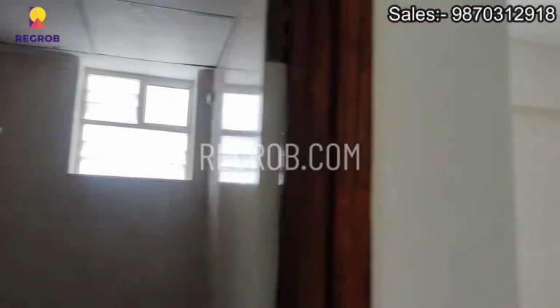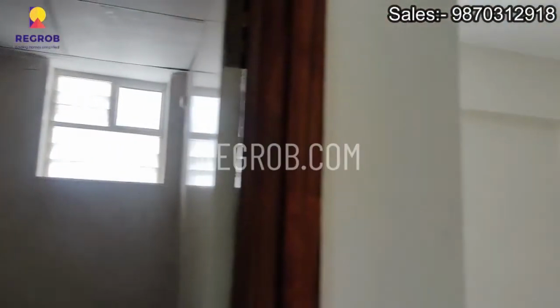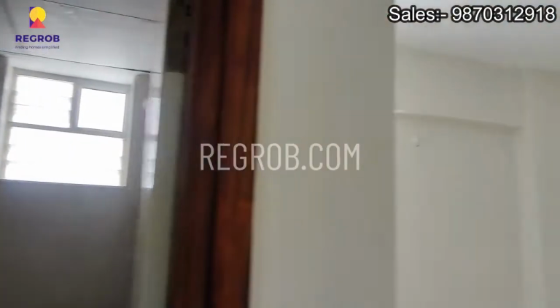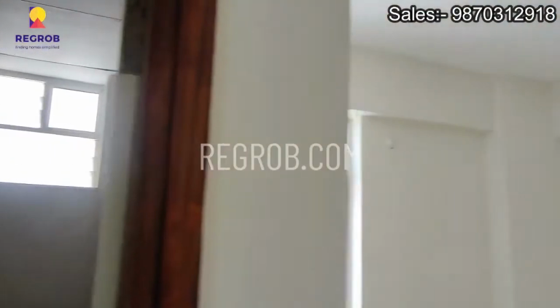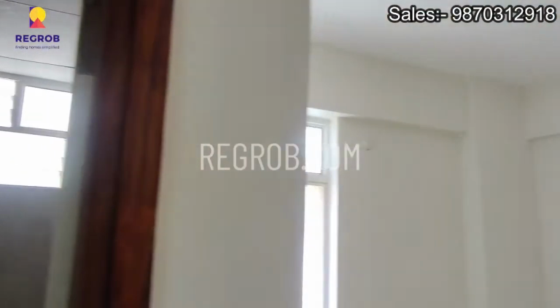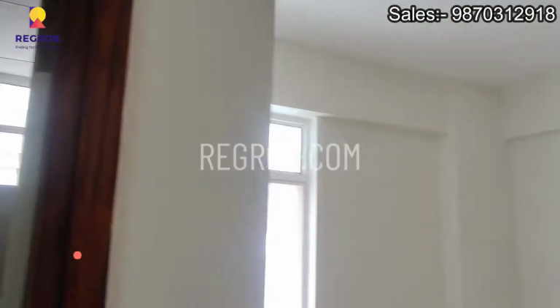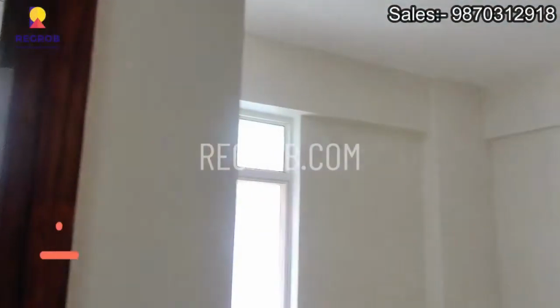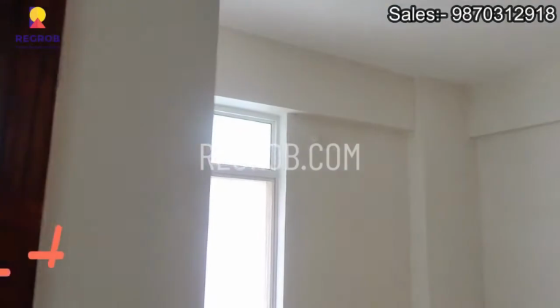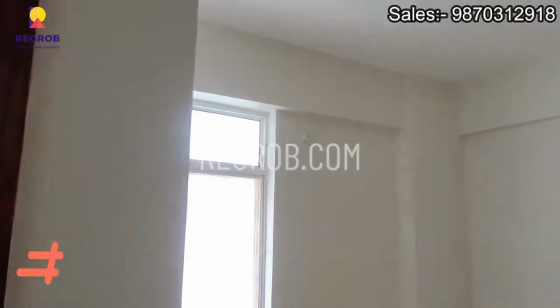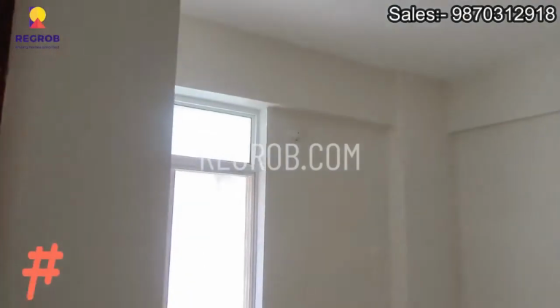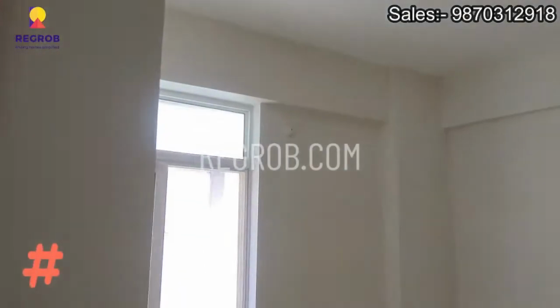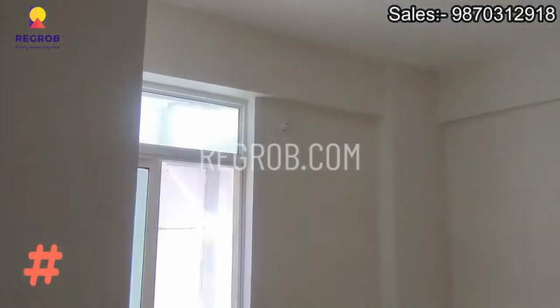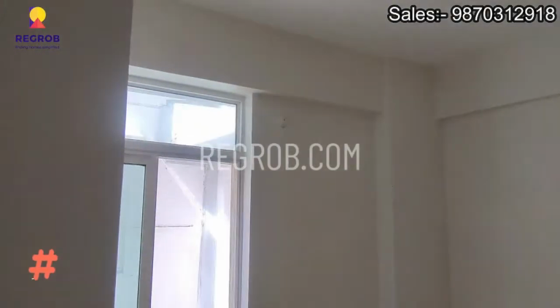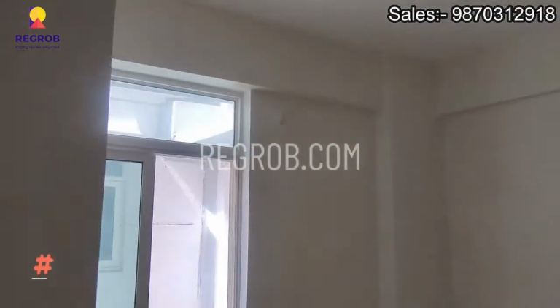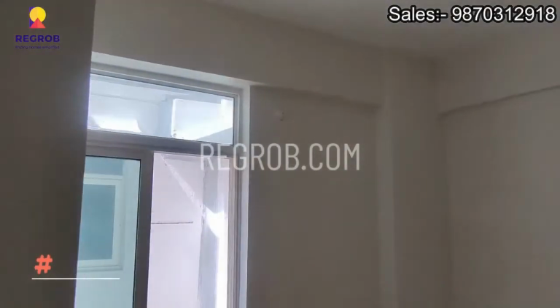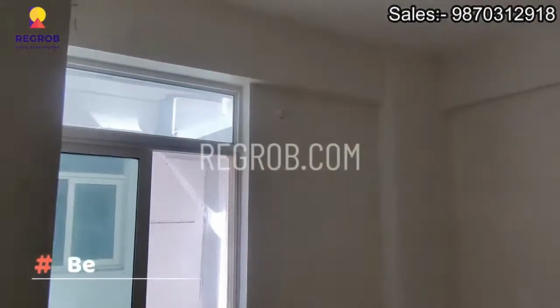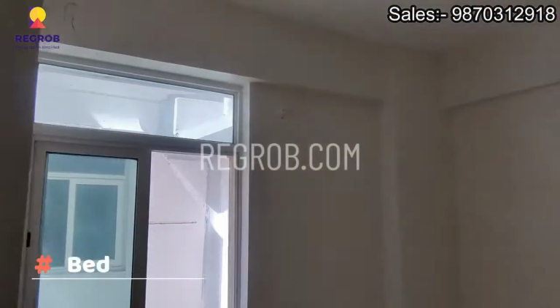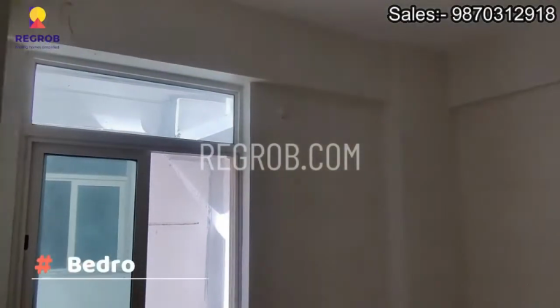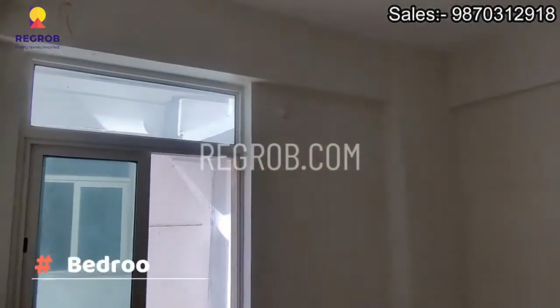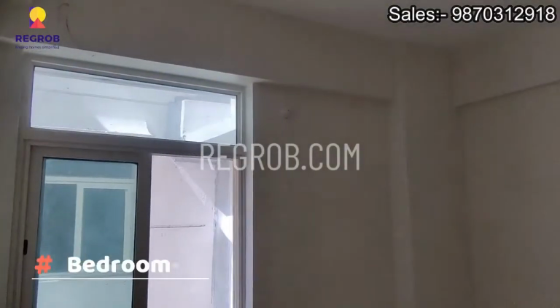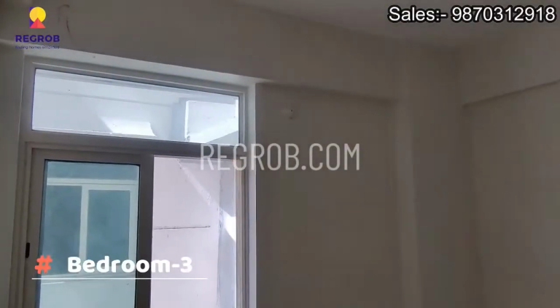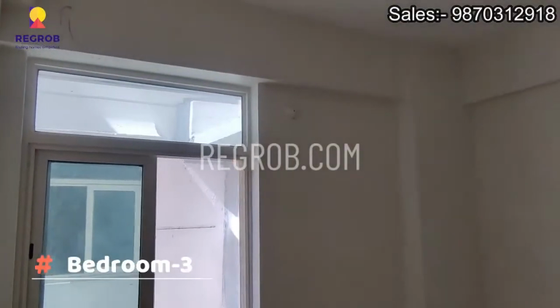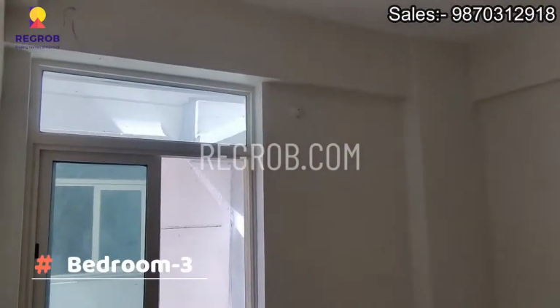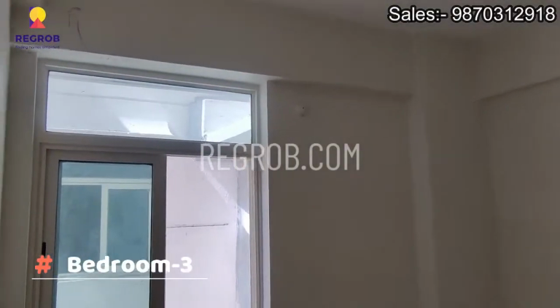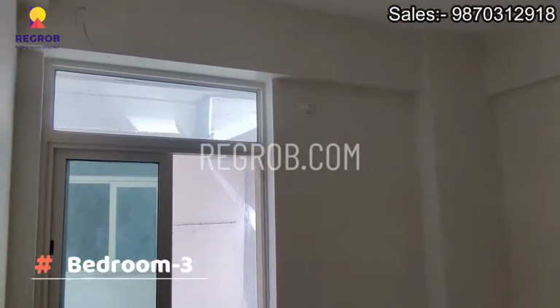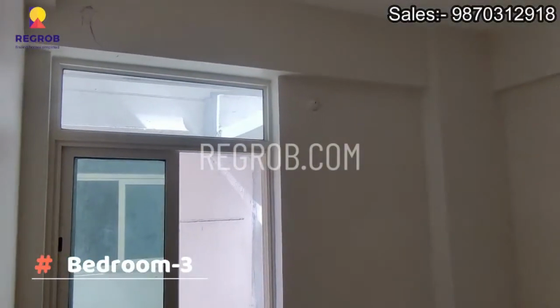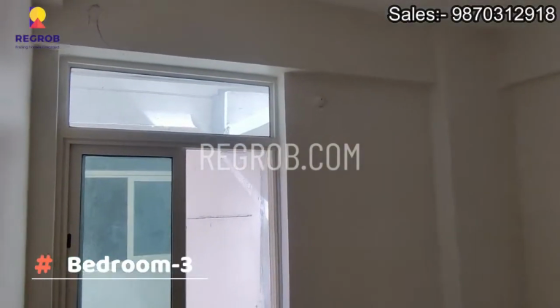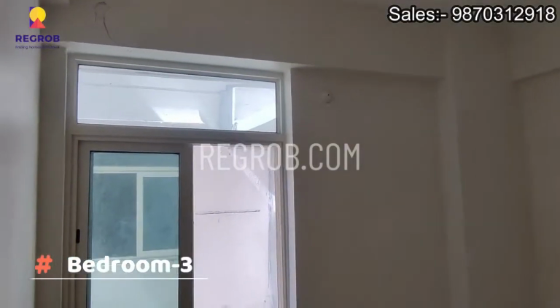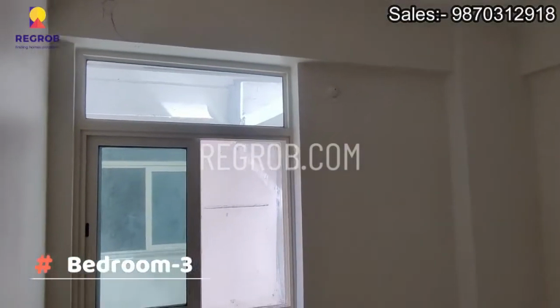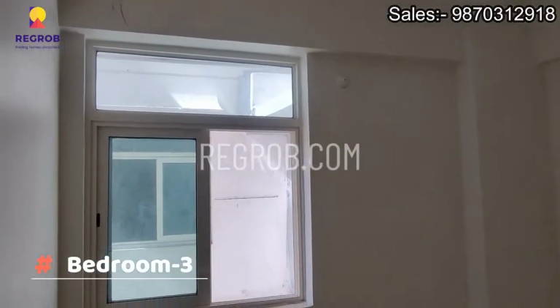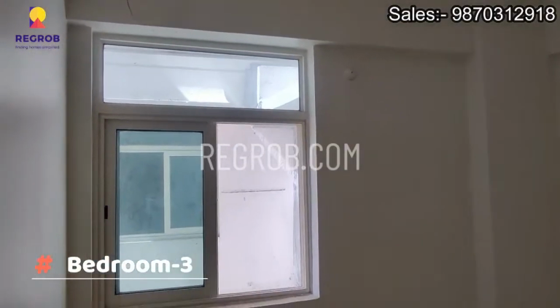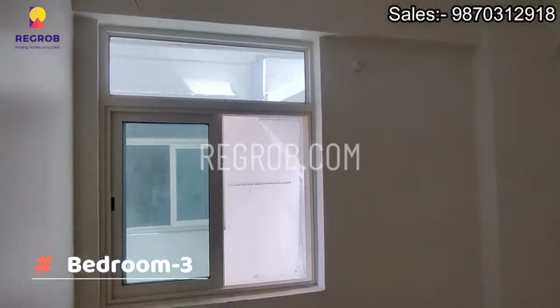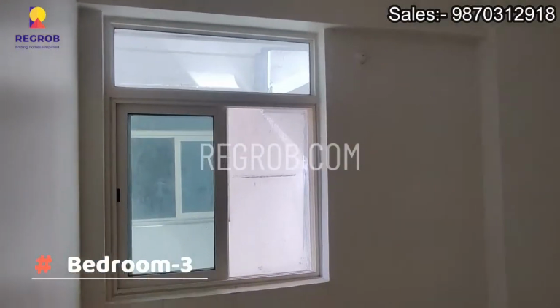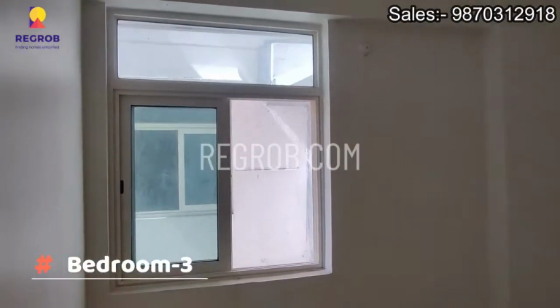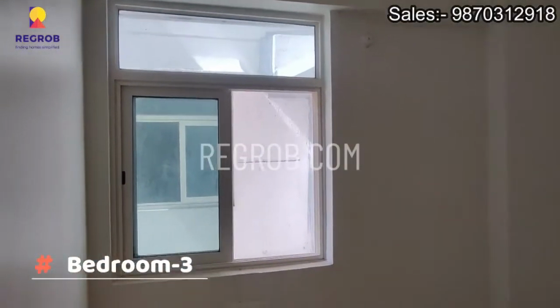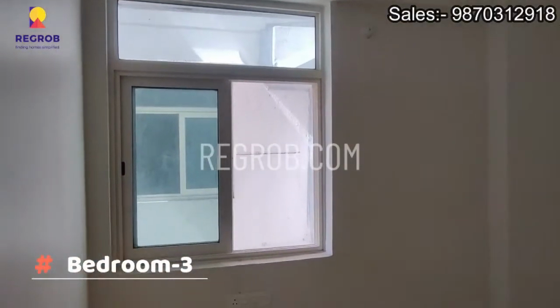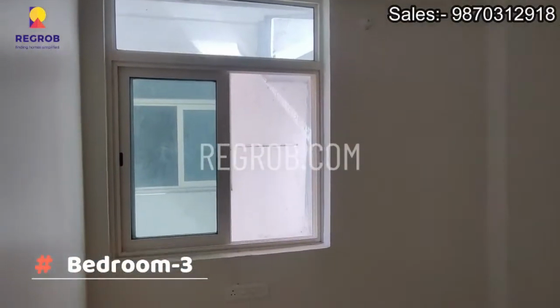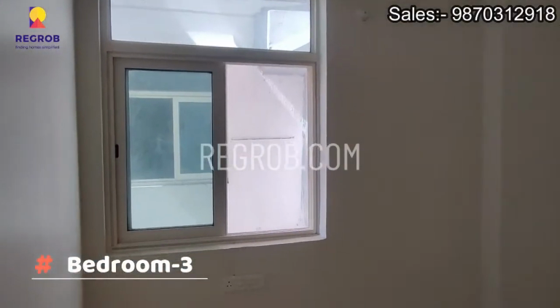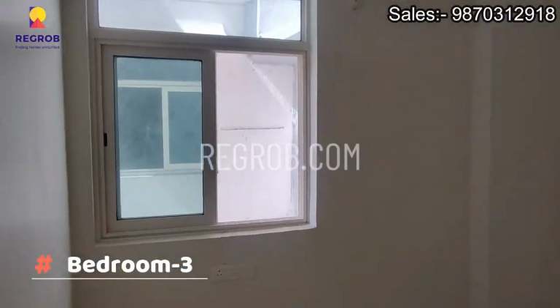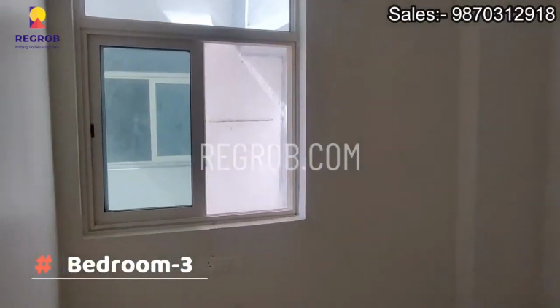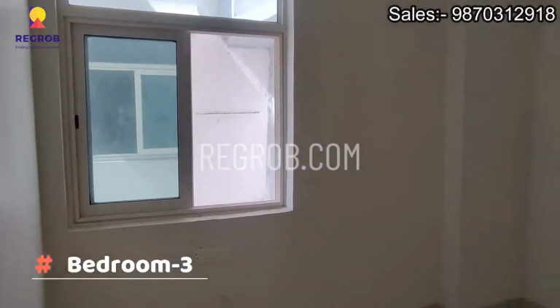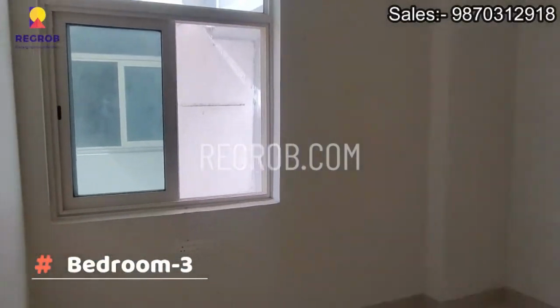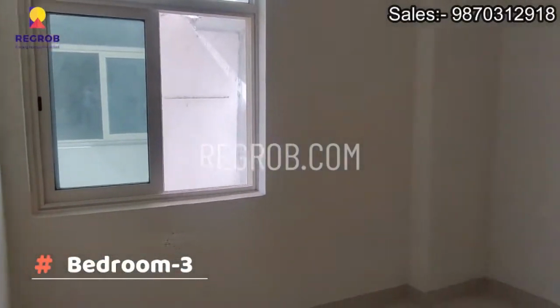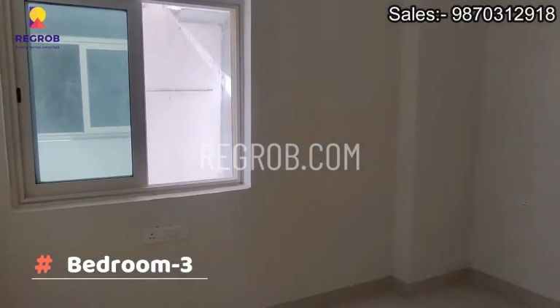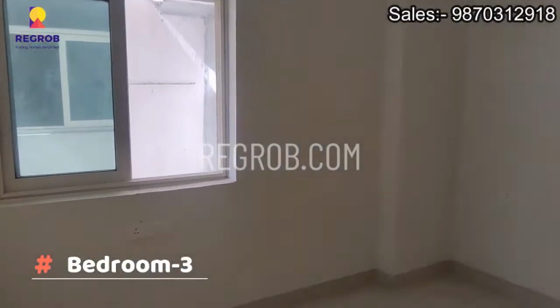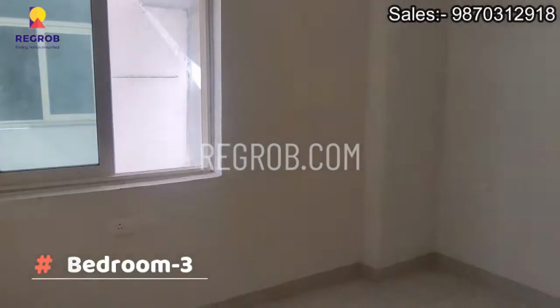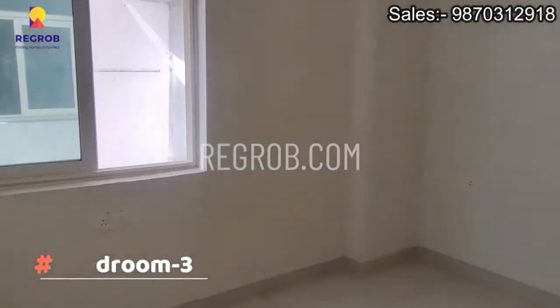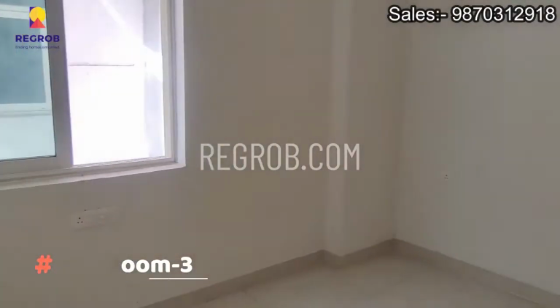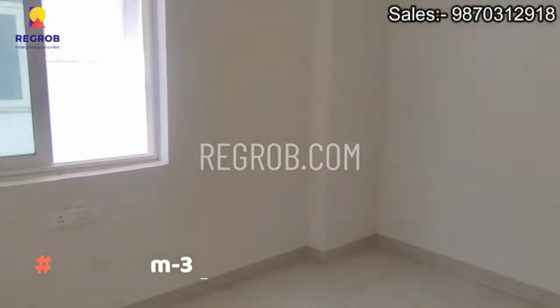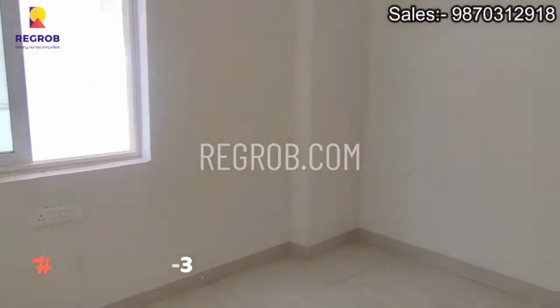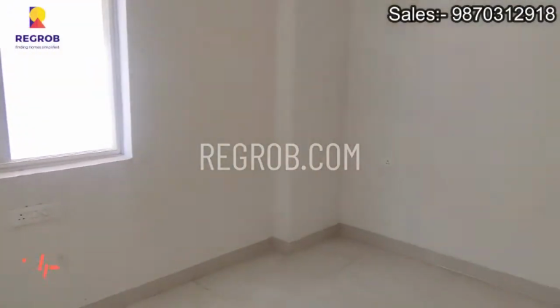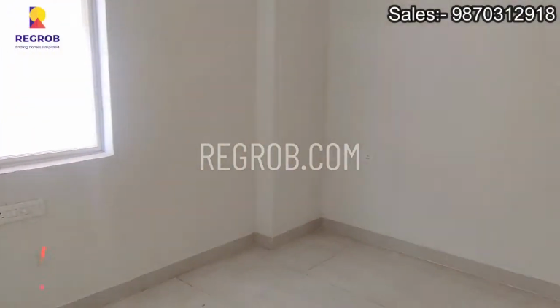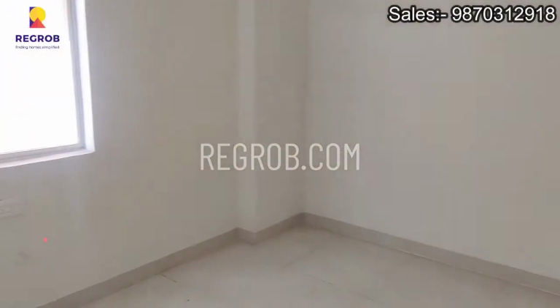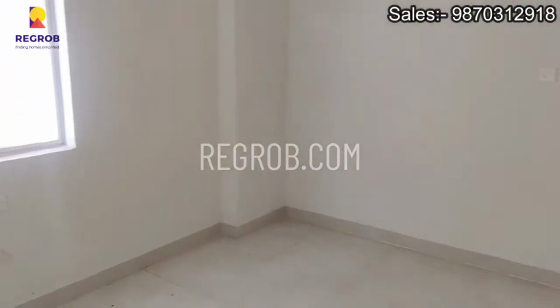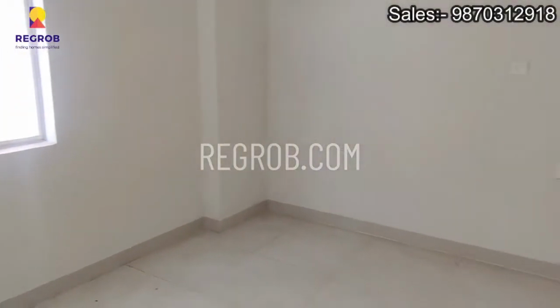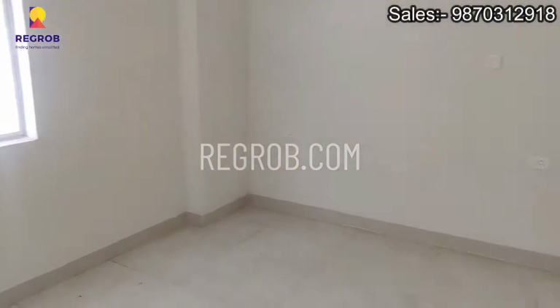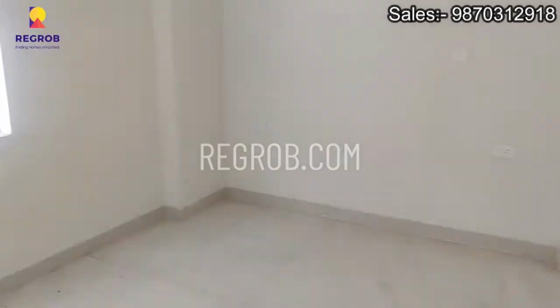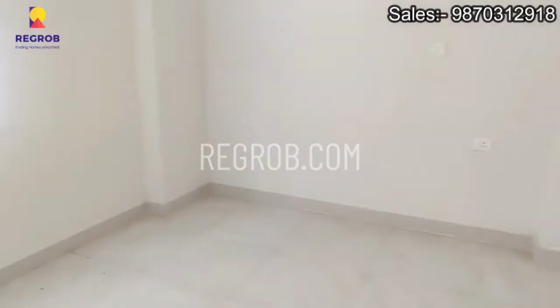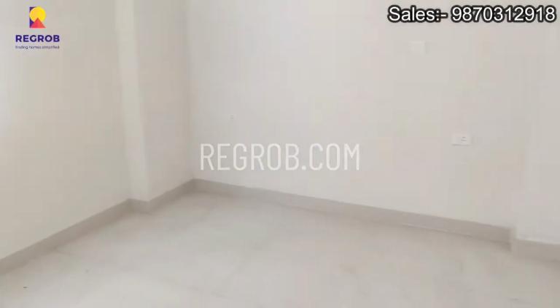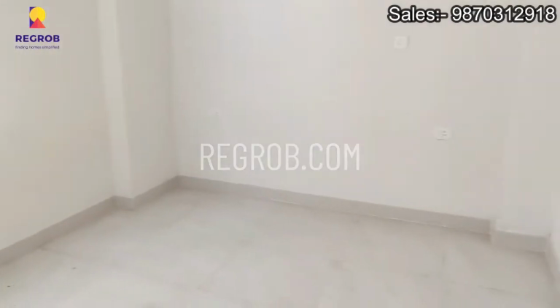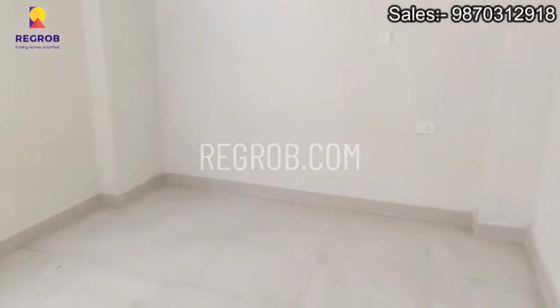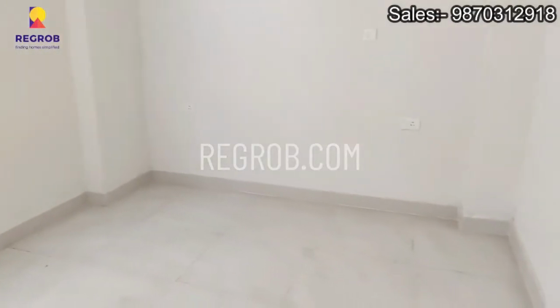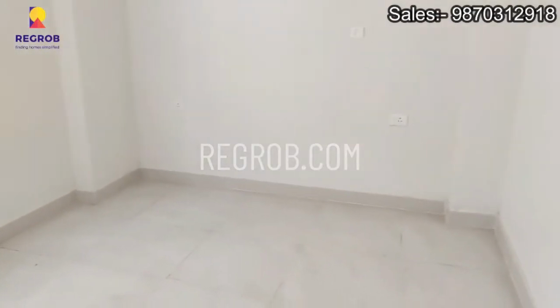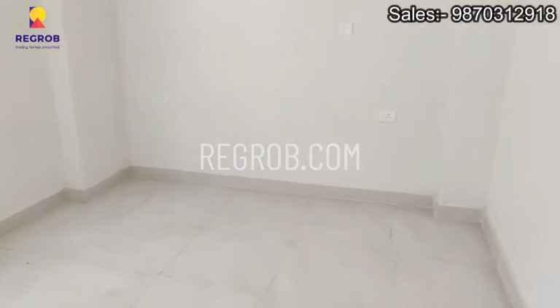And this is the third bedroom of this flat, which also has an attached washroom.